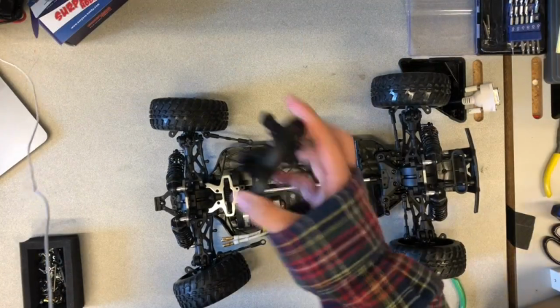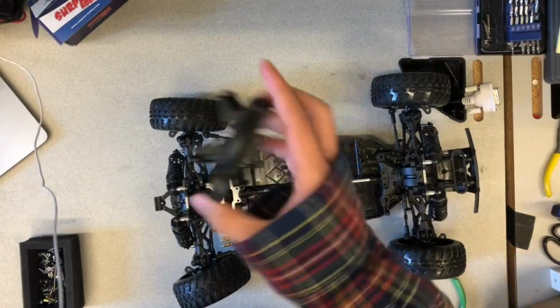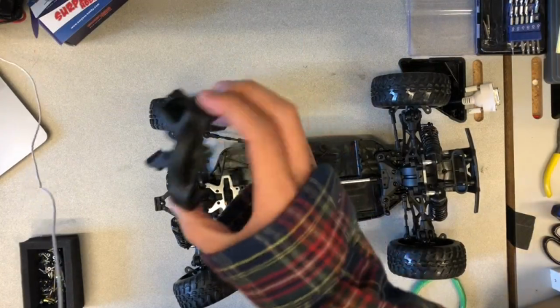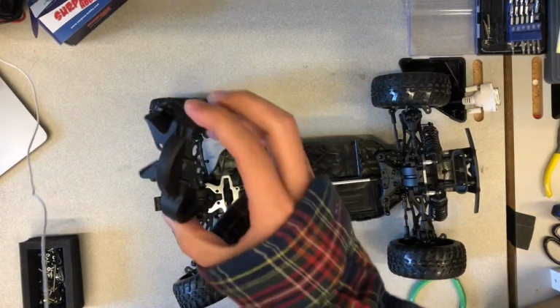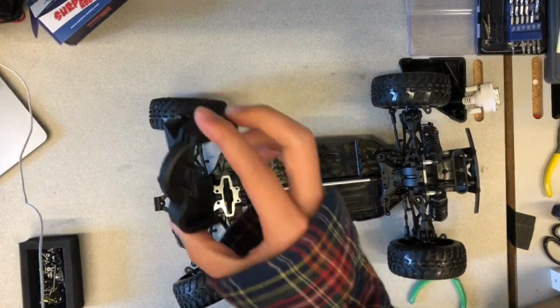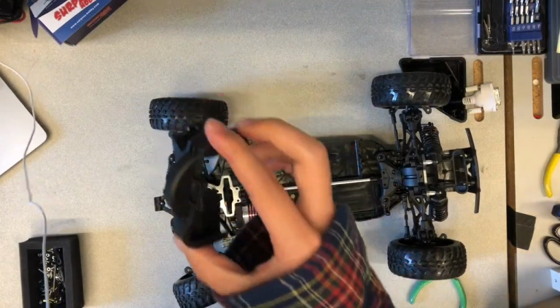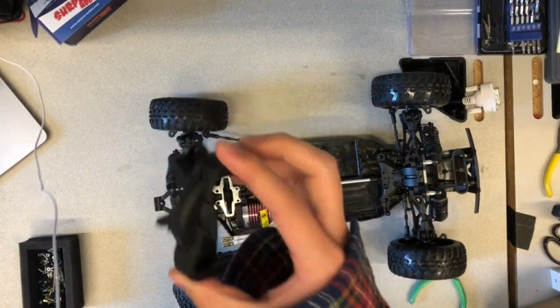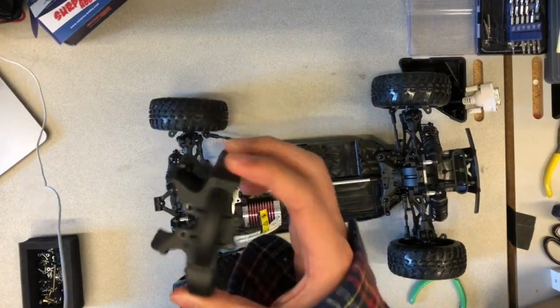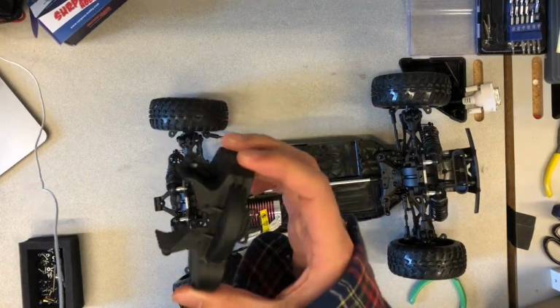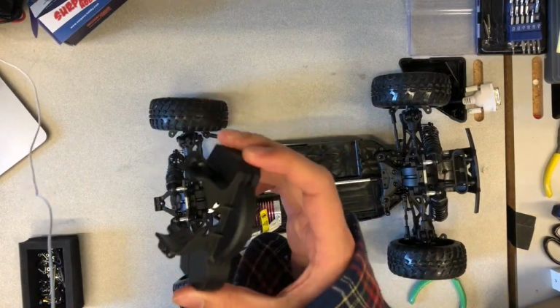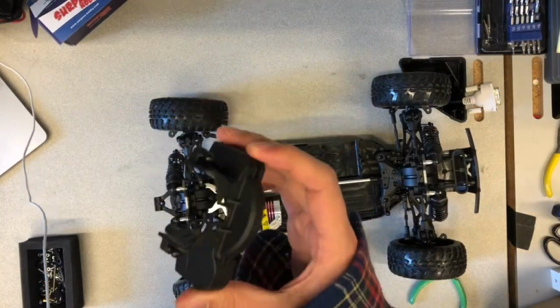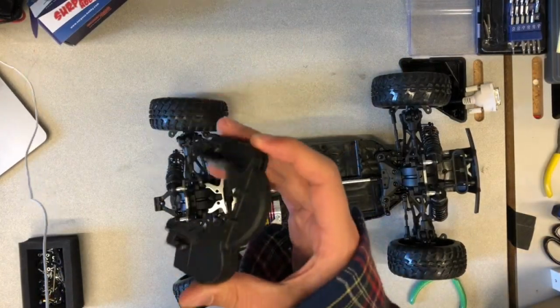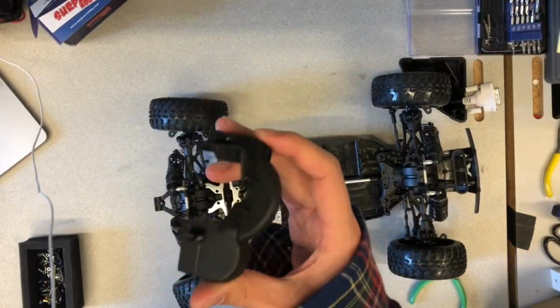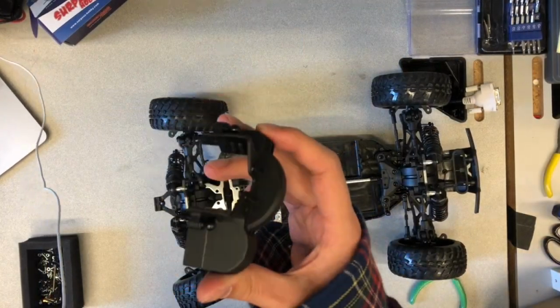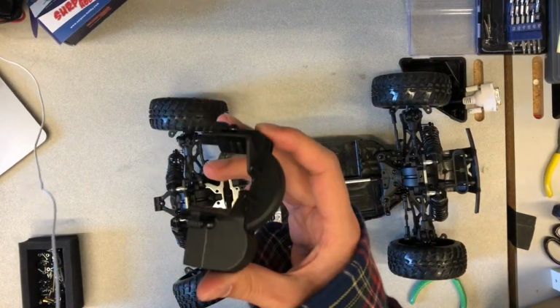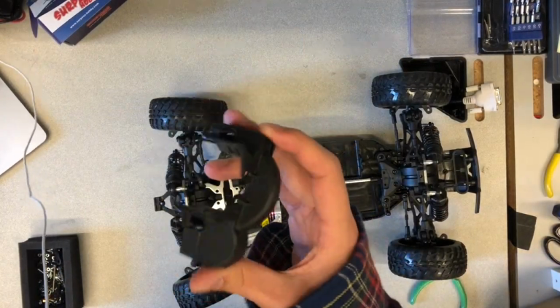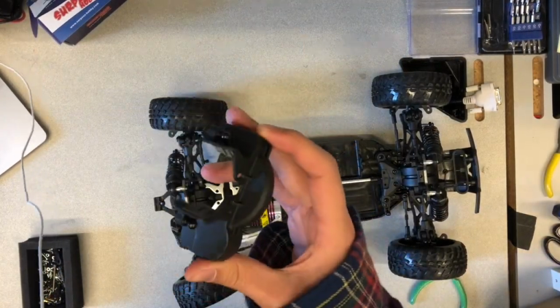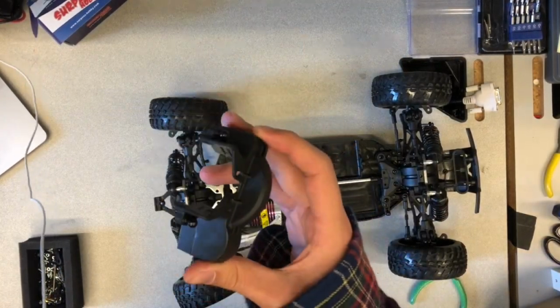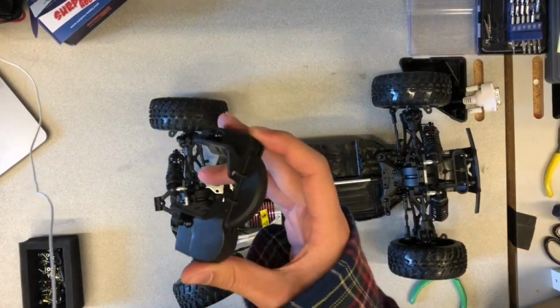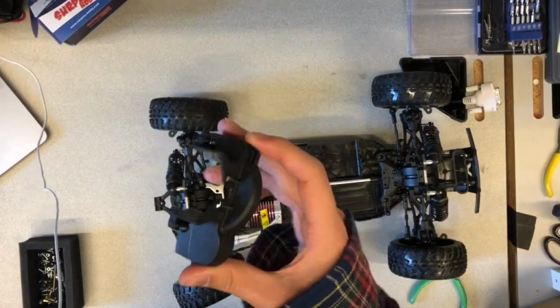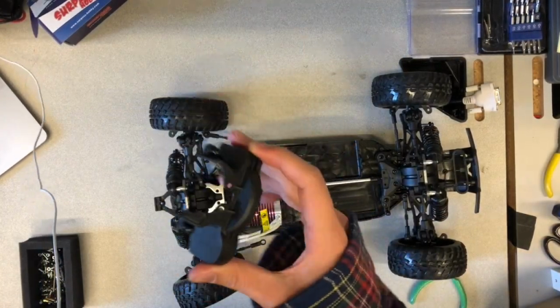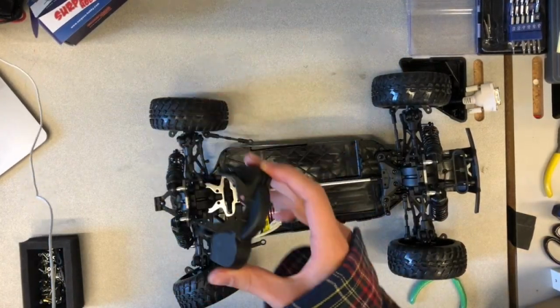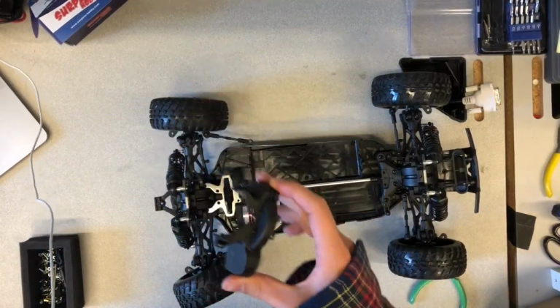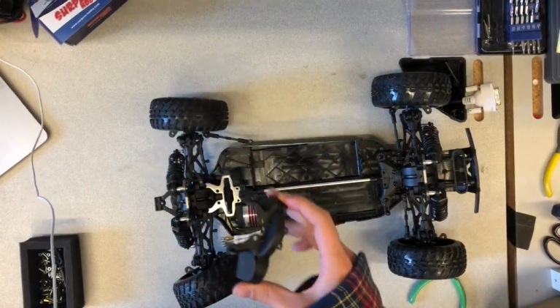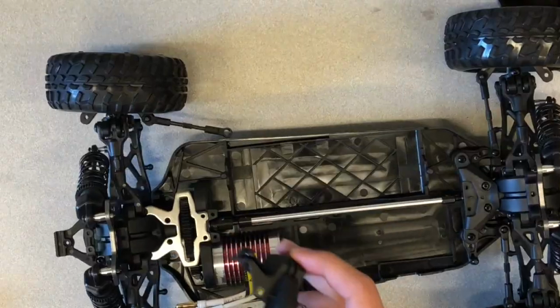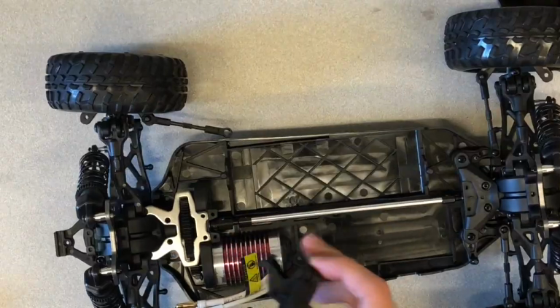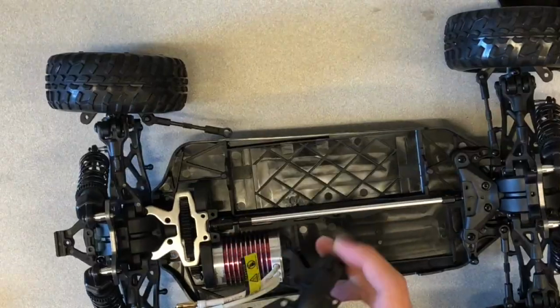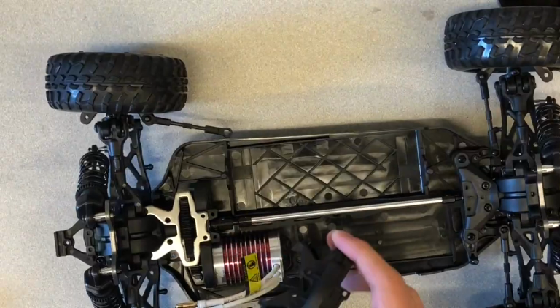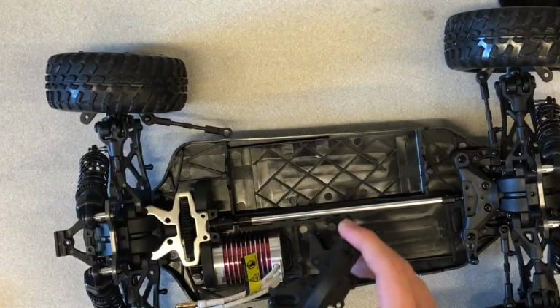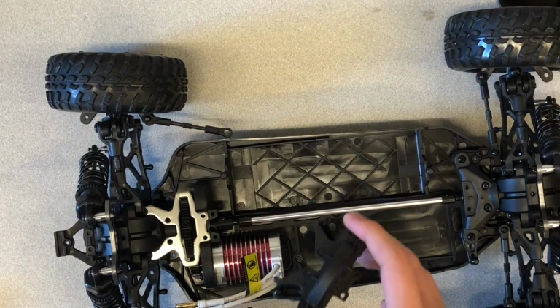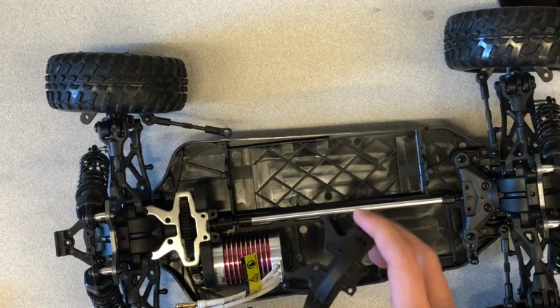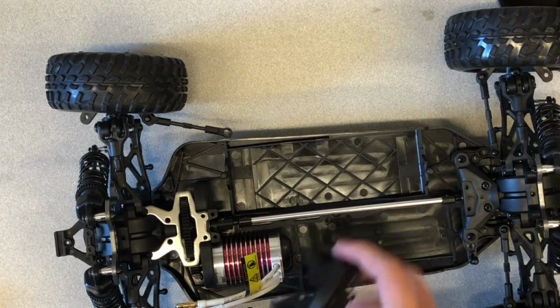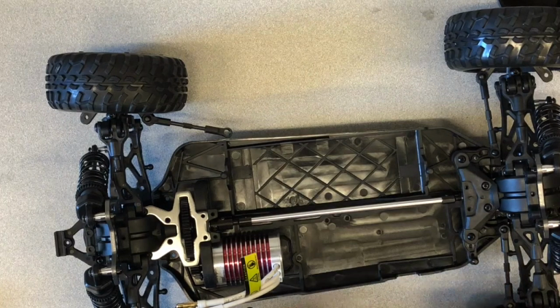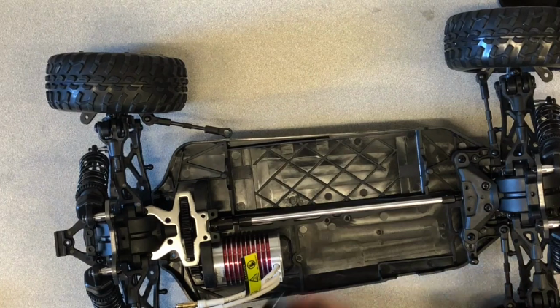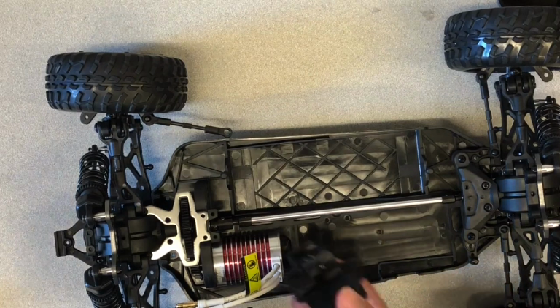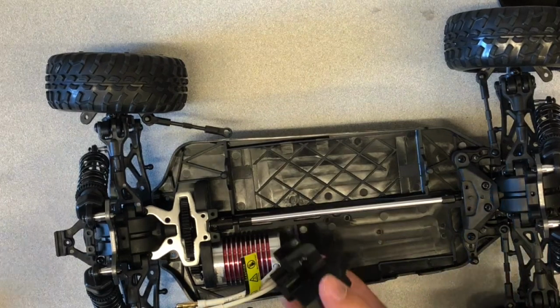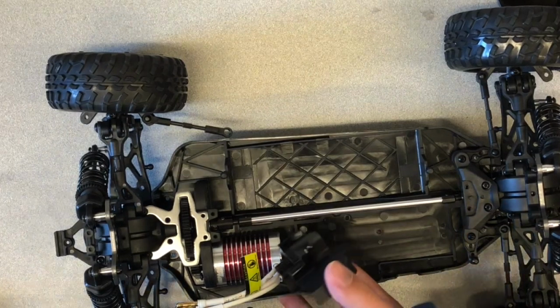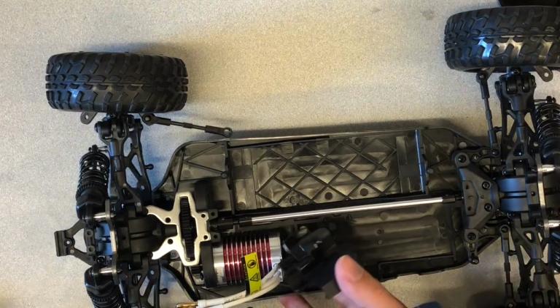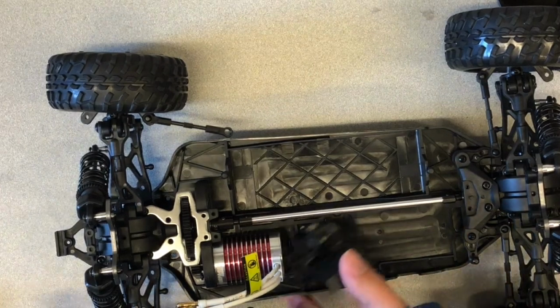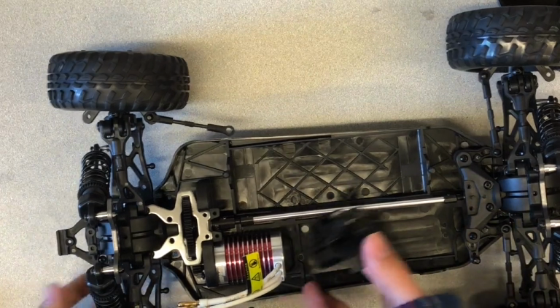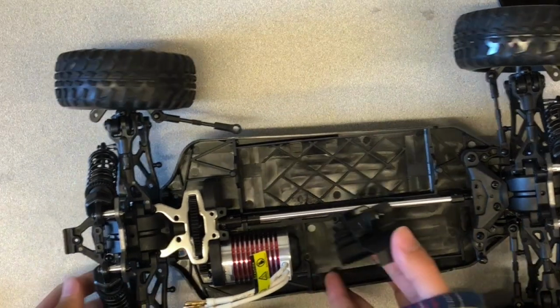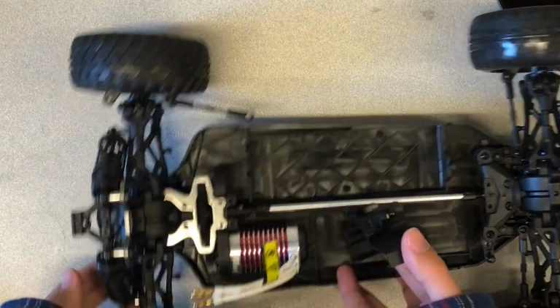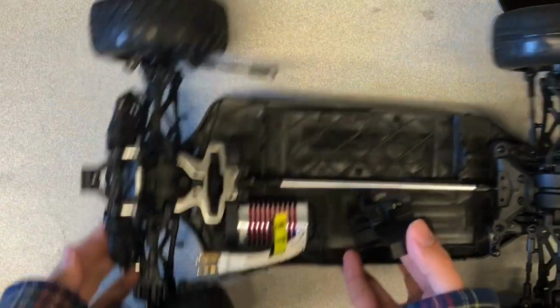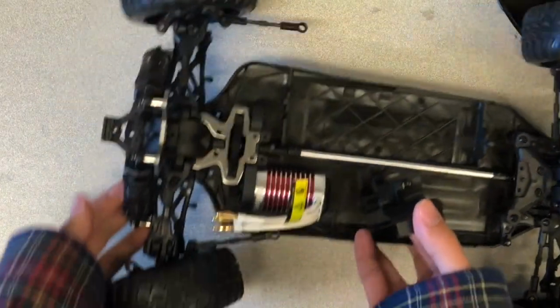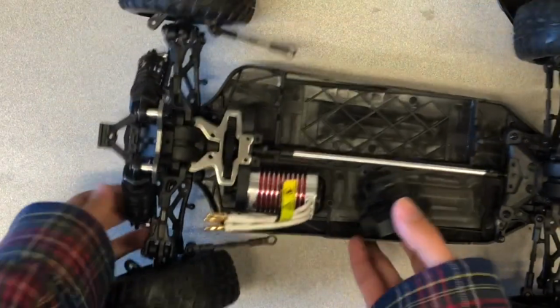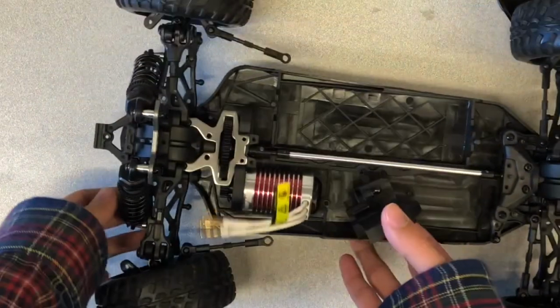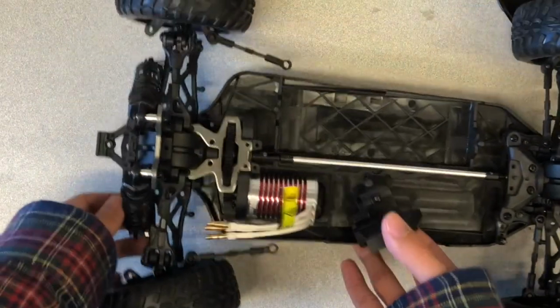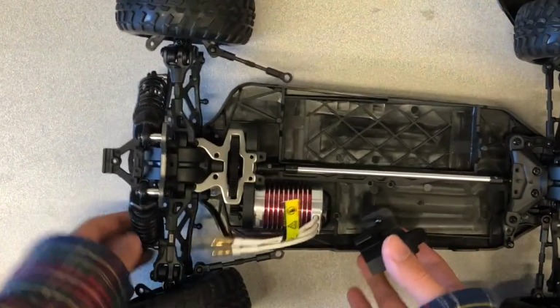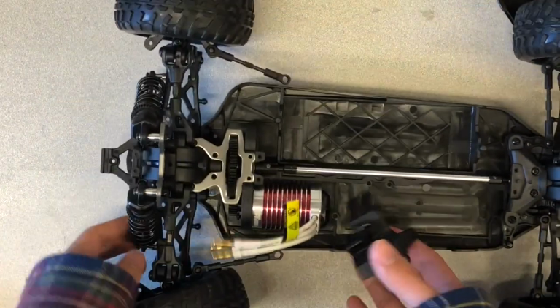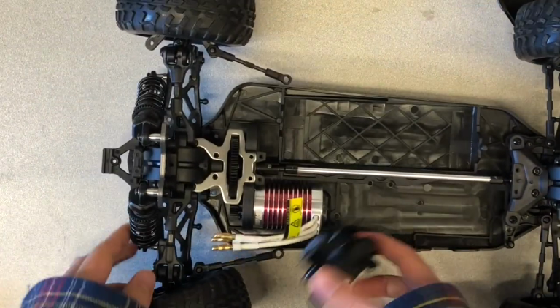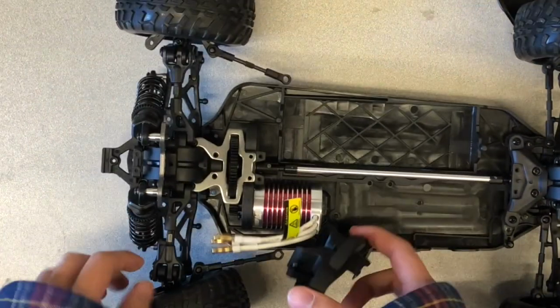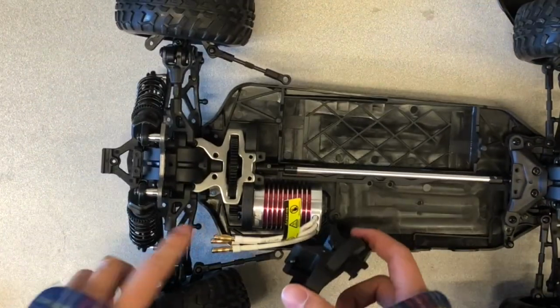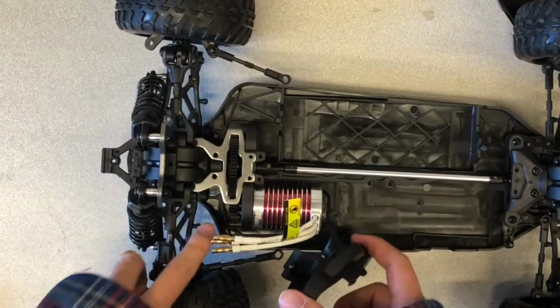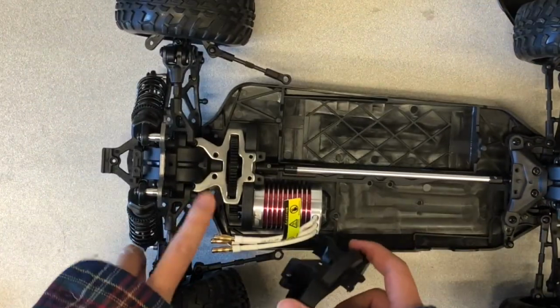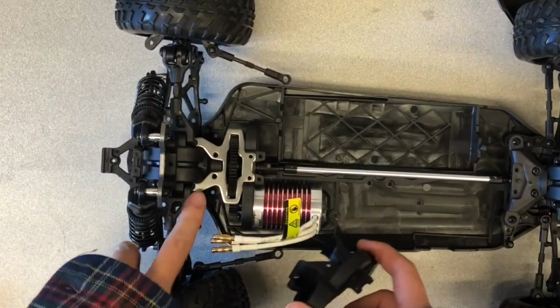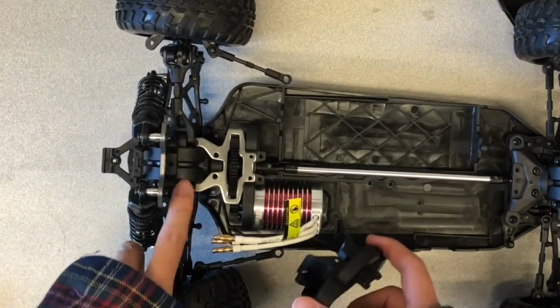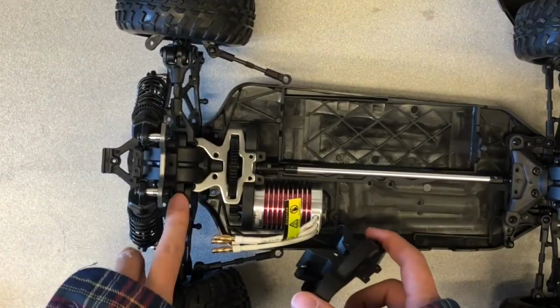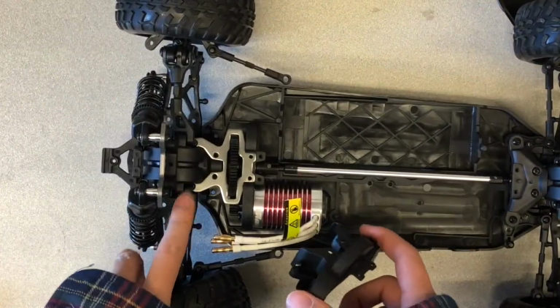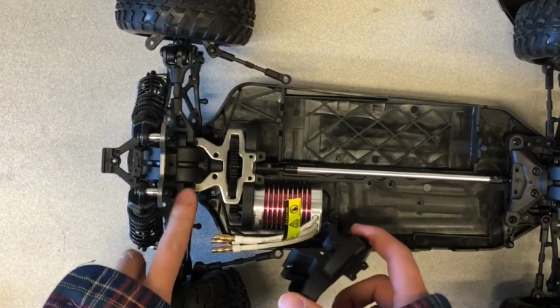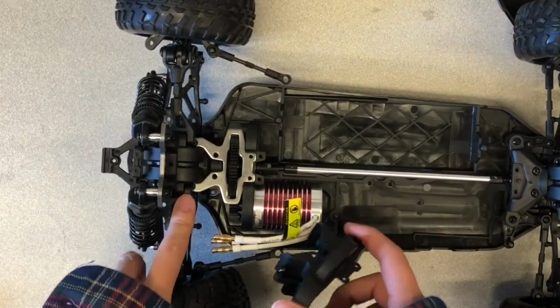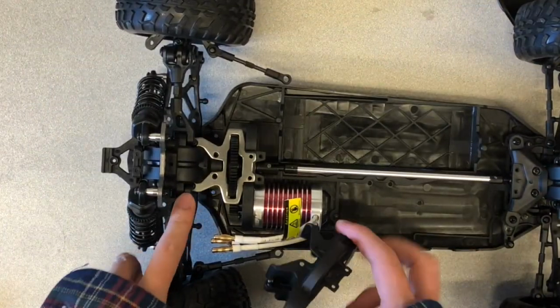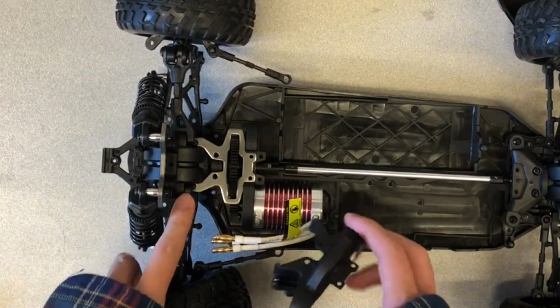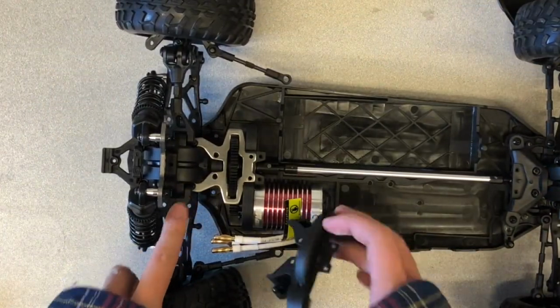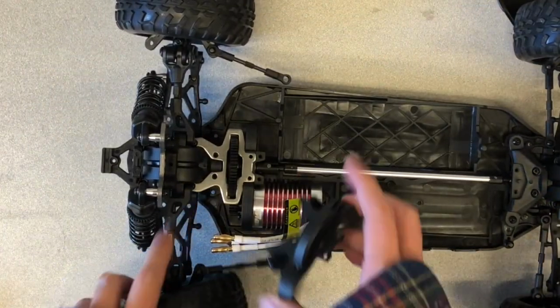Now we reinstall the plastic motor gear cover into its original position. There should be 6 screws left.